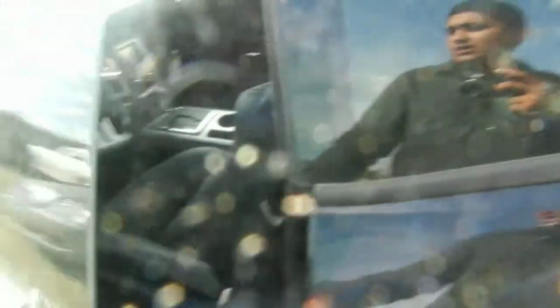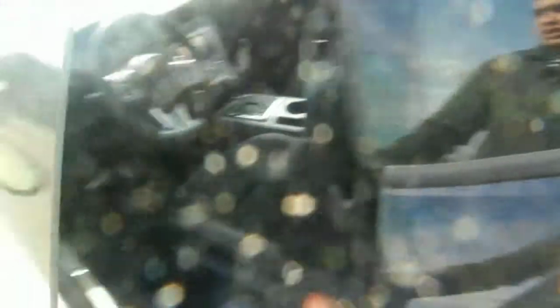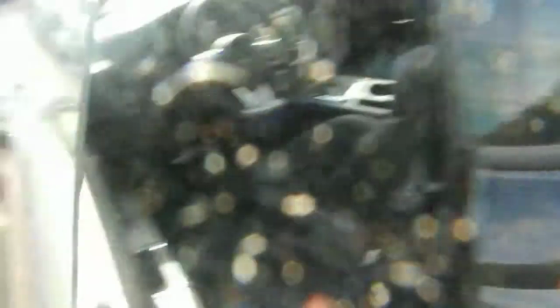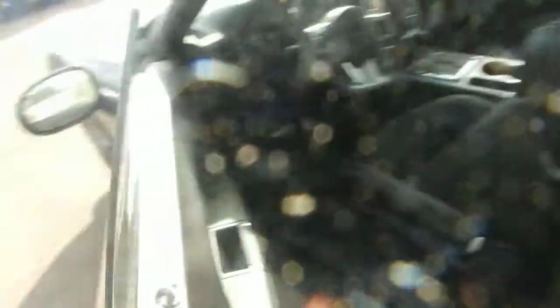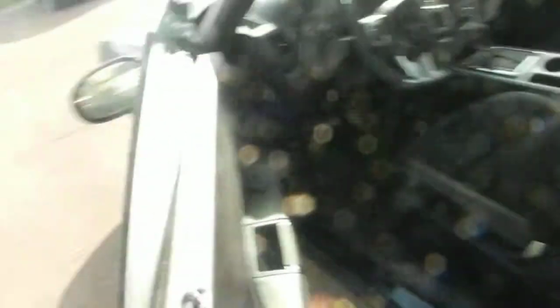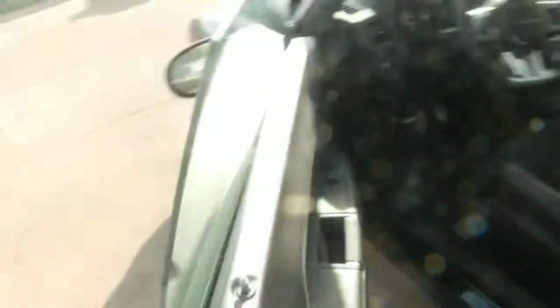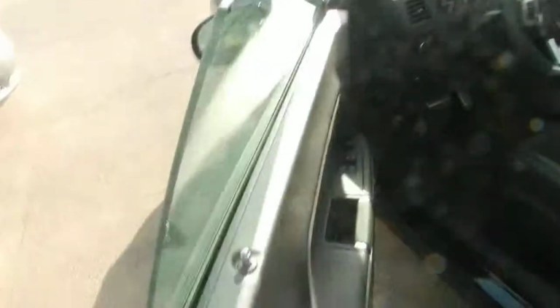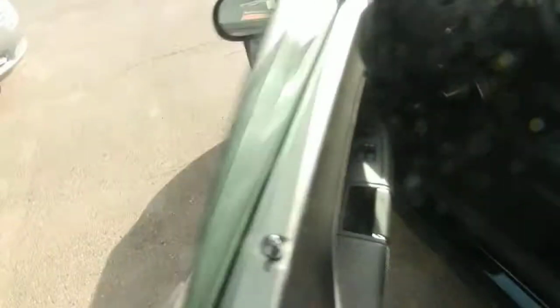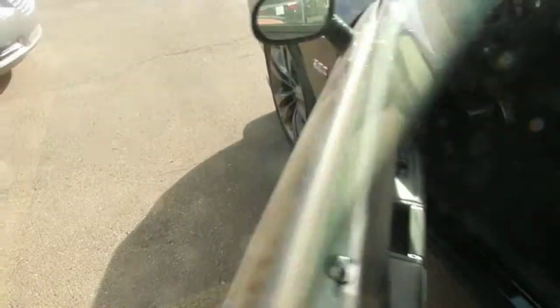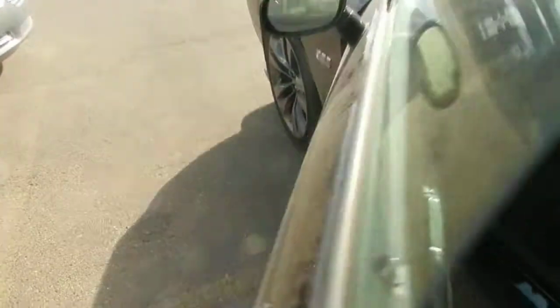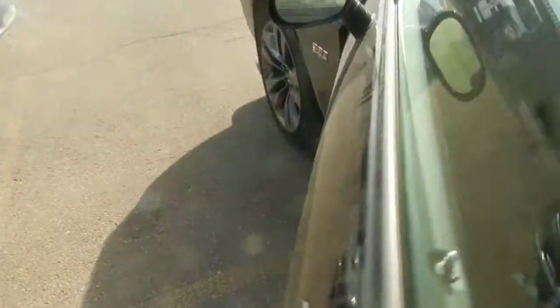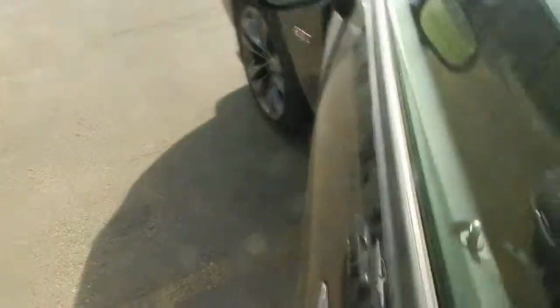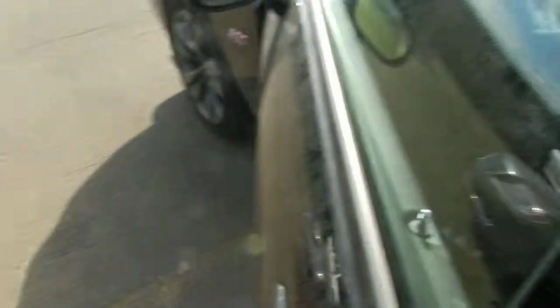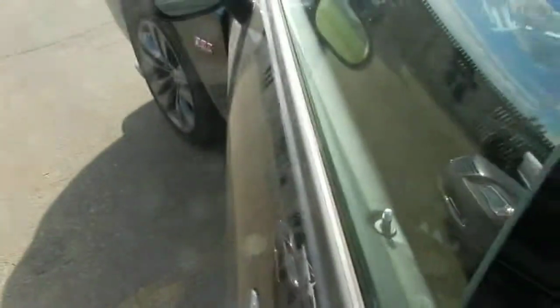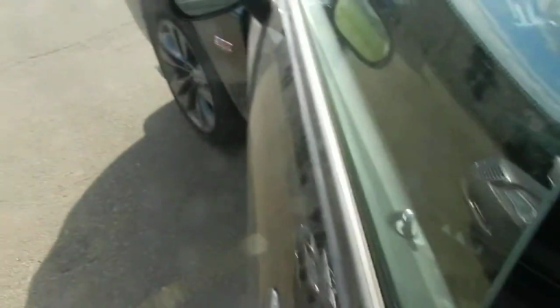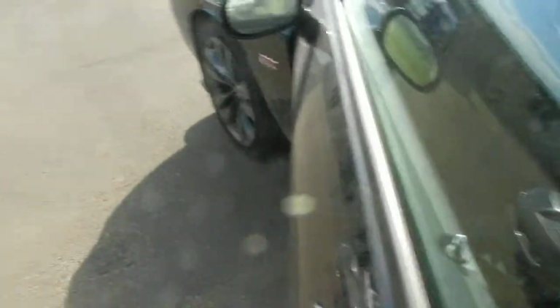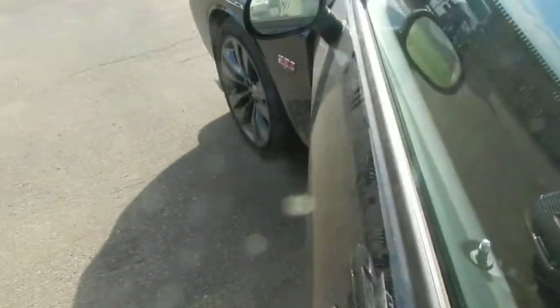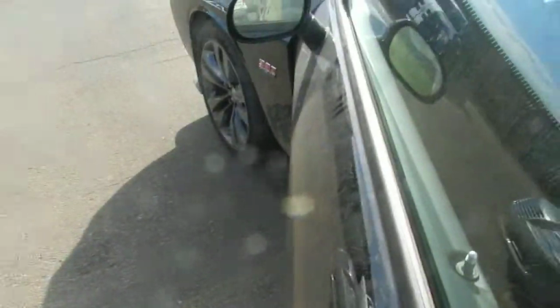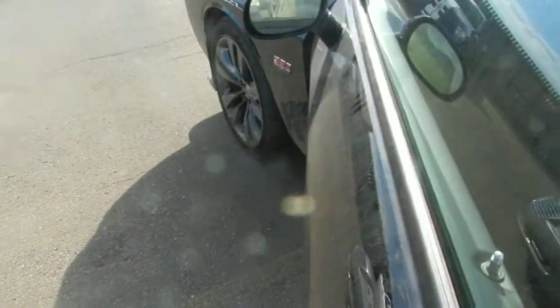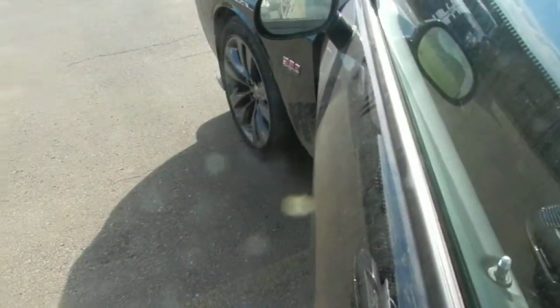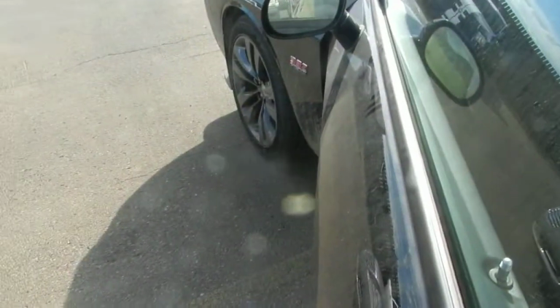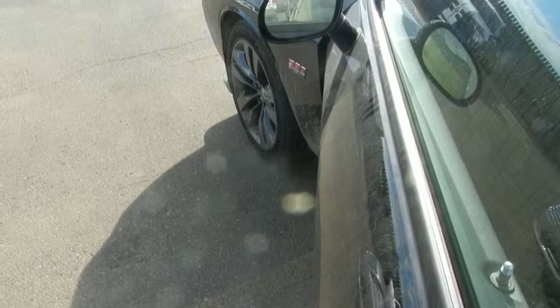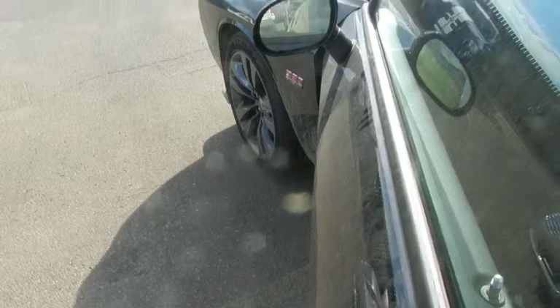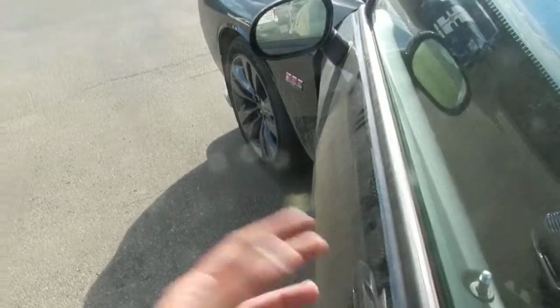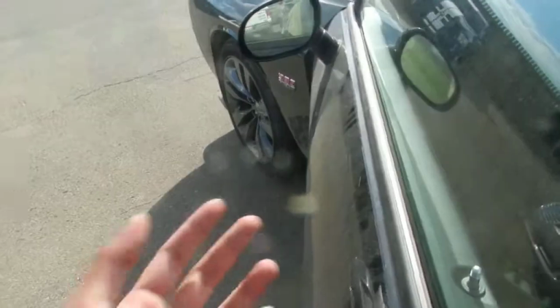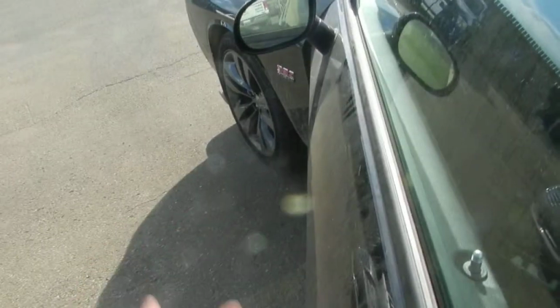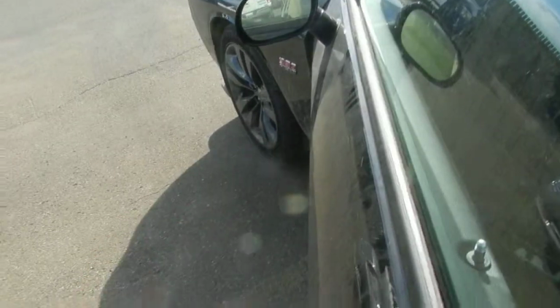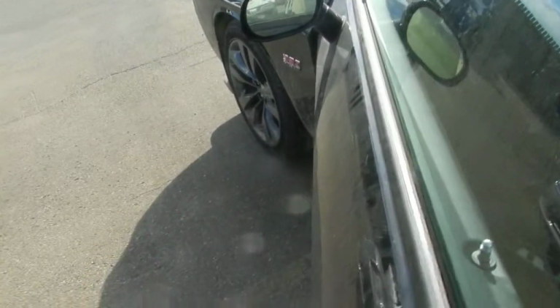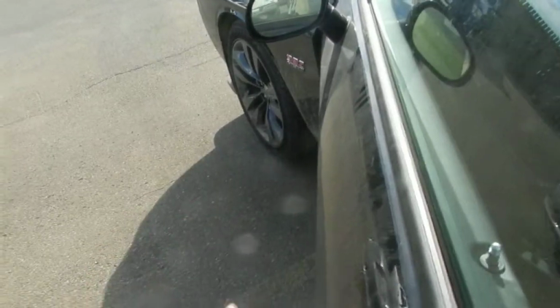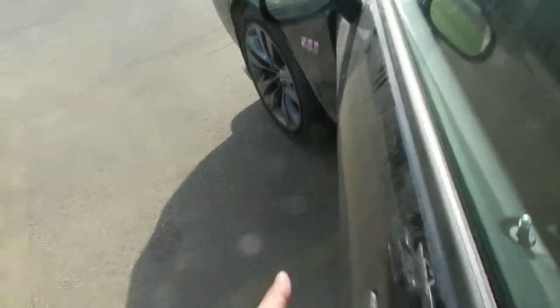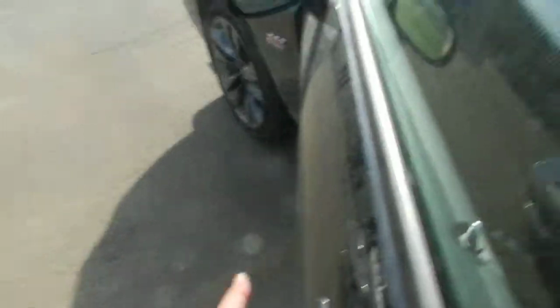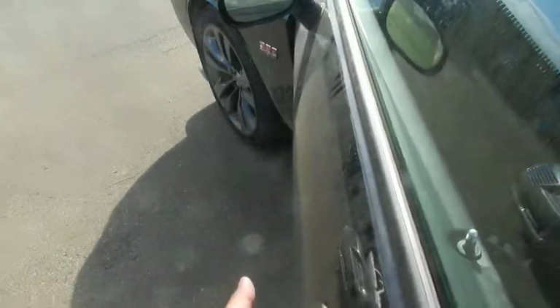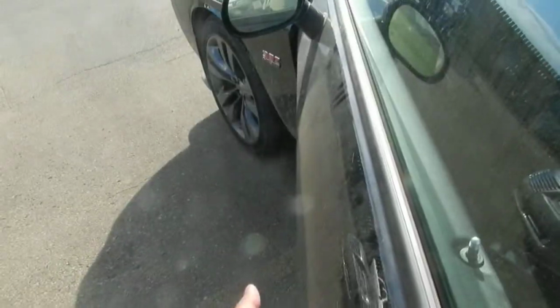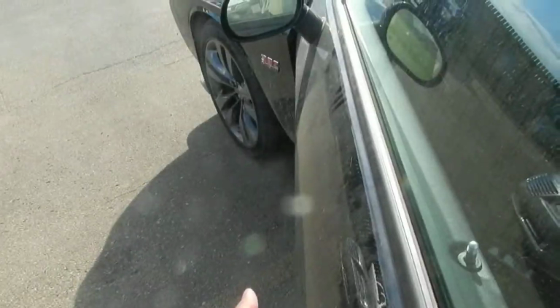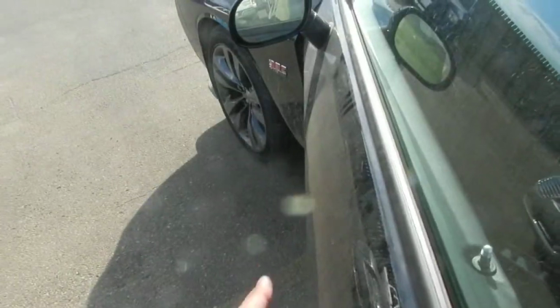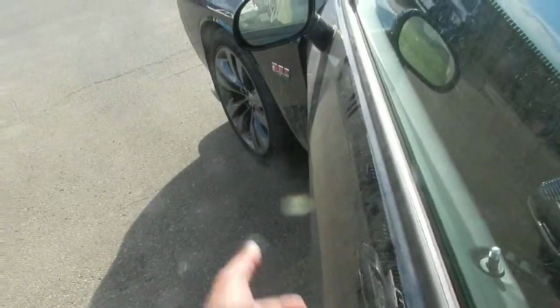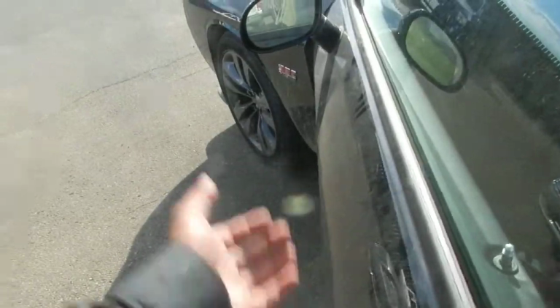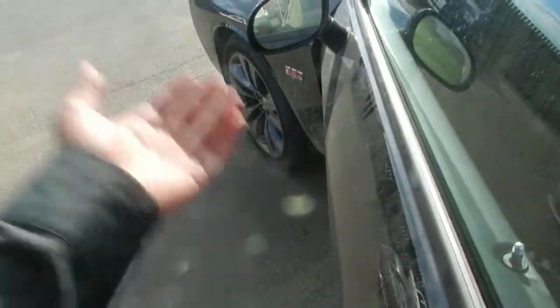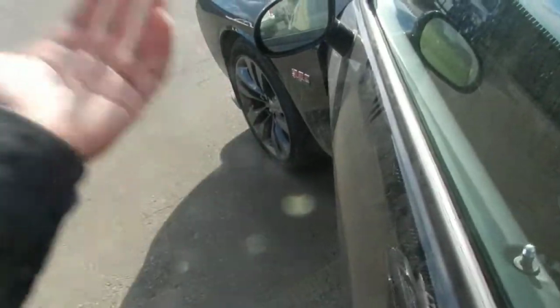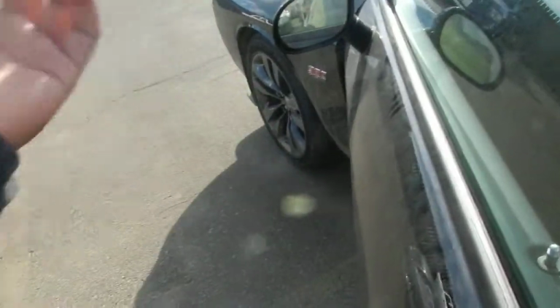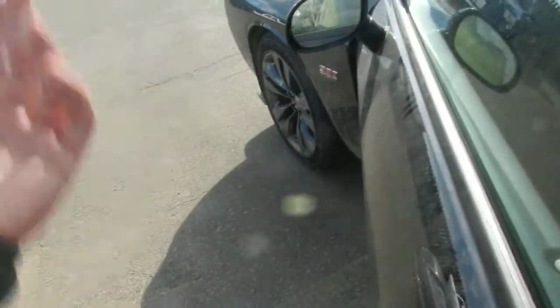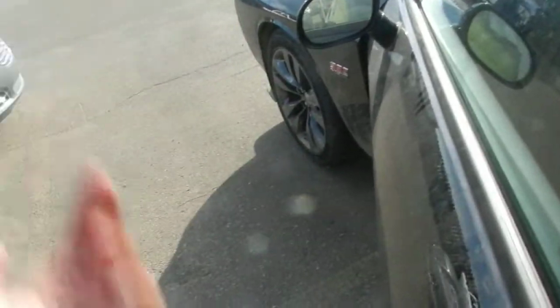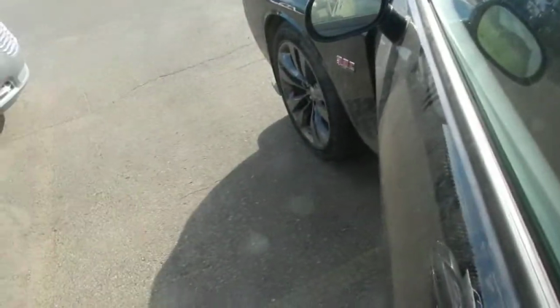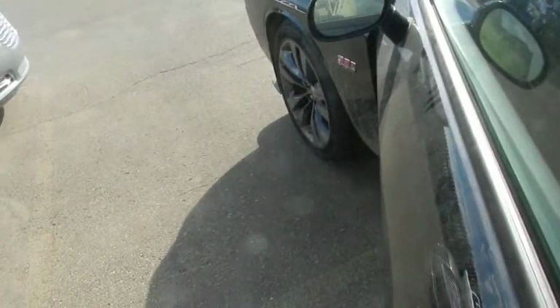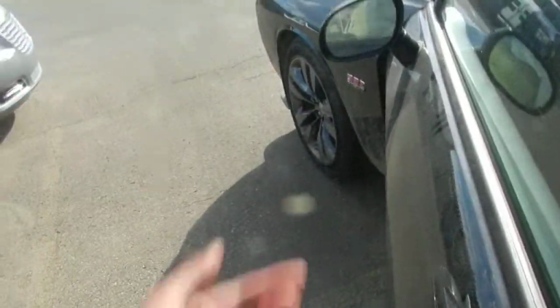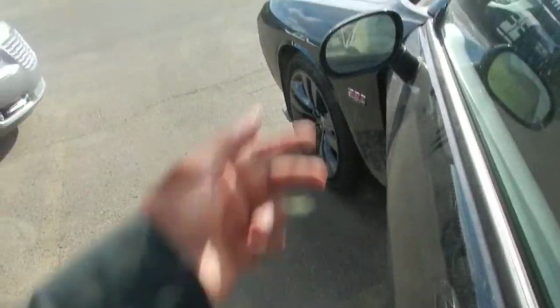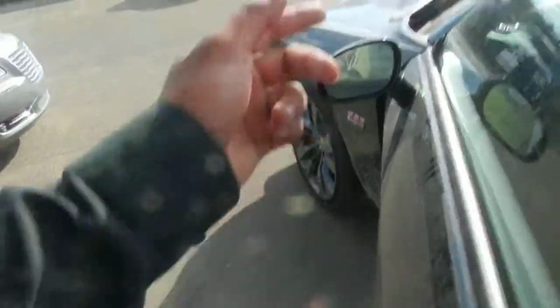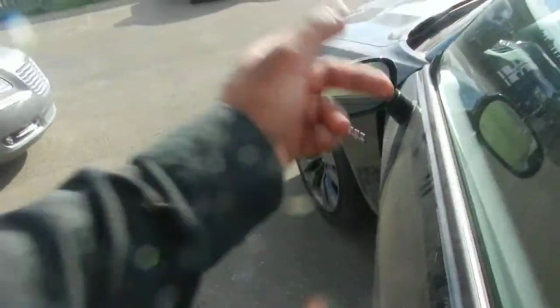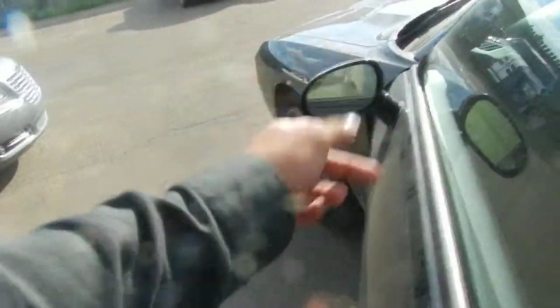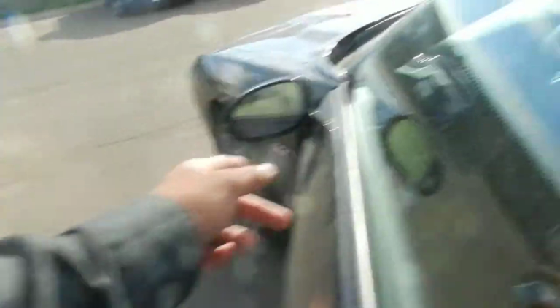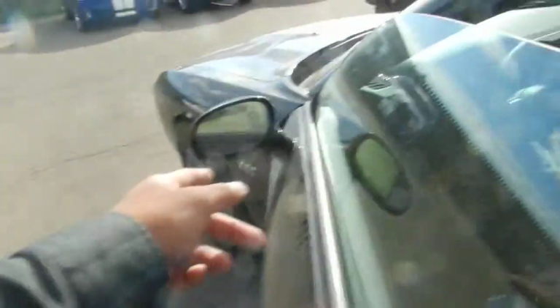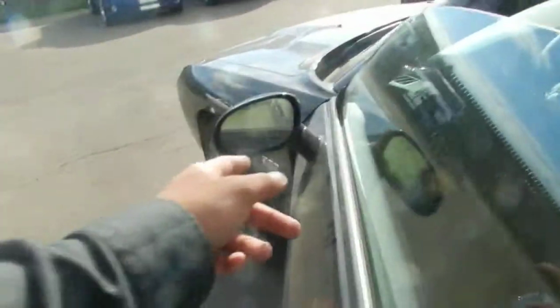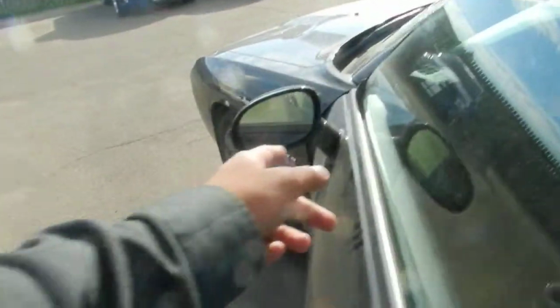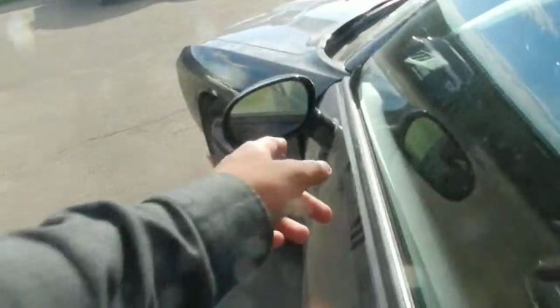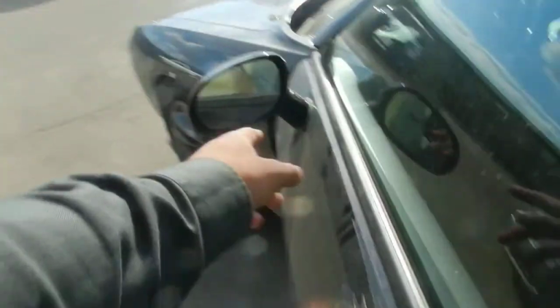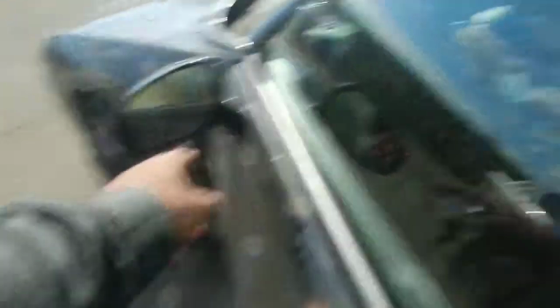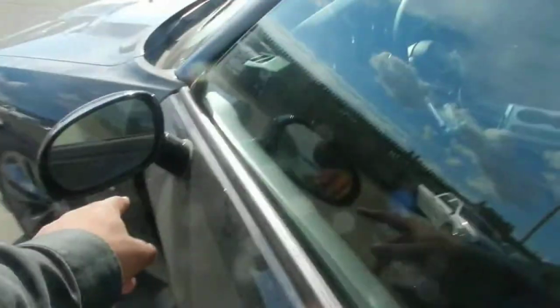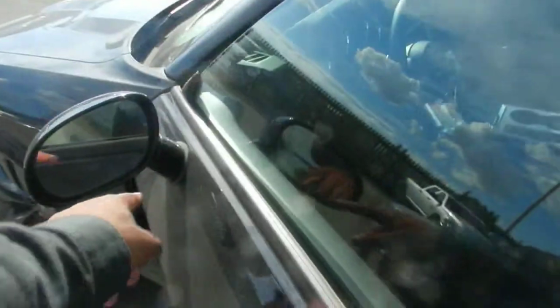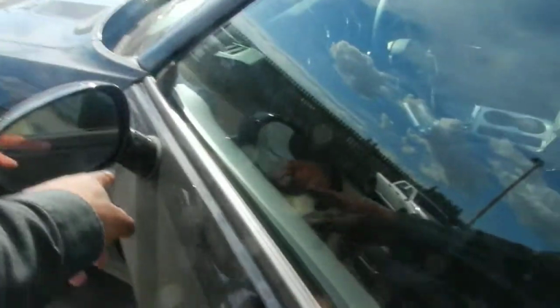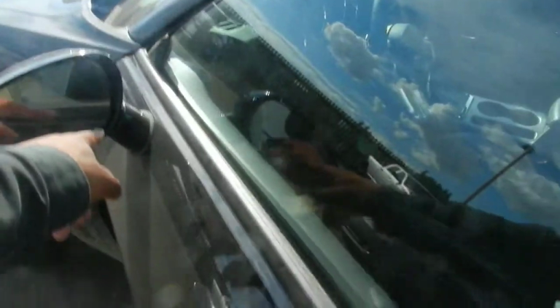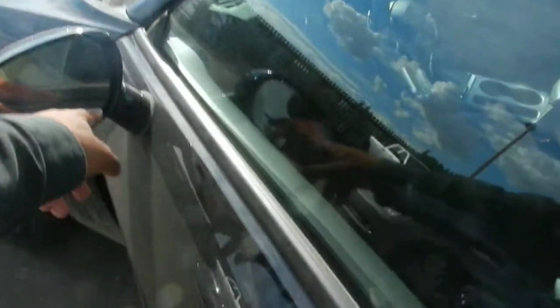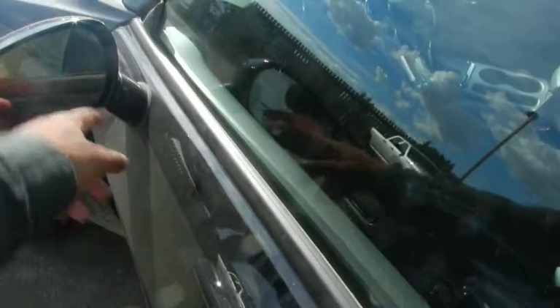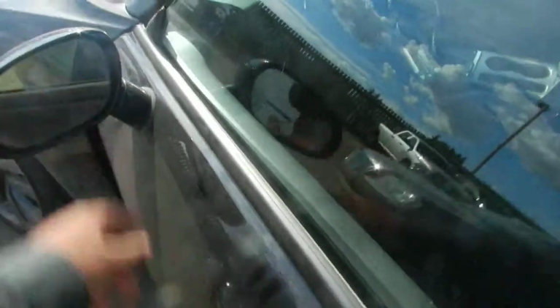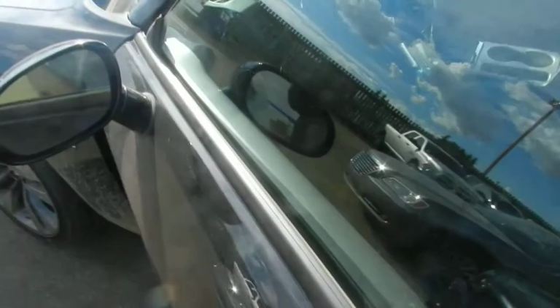It's keyless entry — you can lock it through the button, and you can open it by putting your hand underneath. You also have your heated side mirrors.